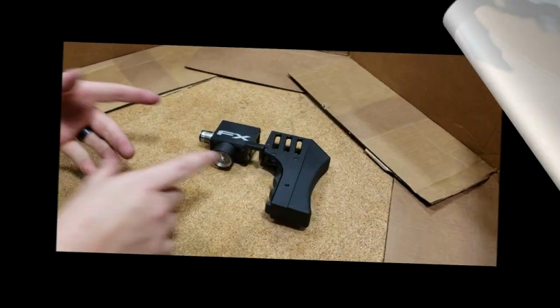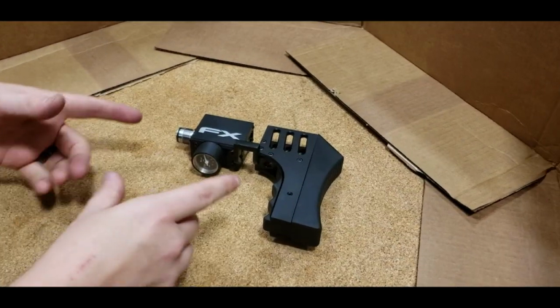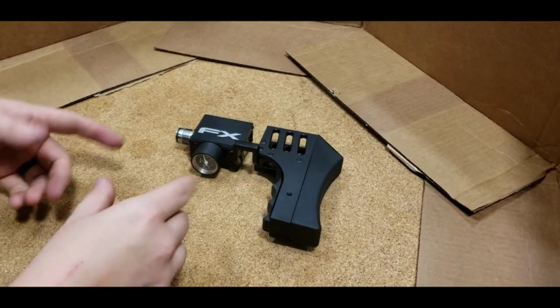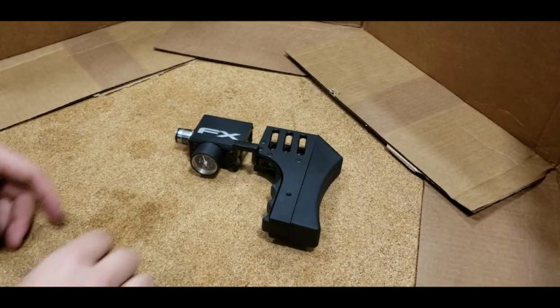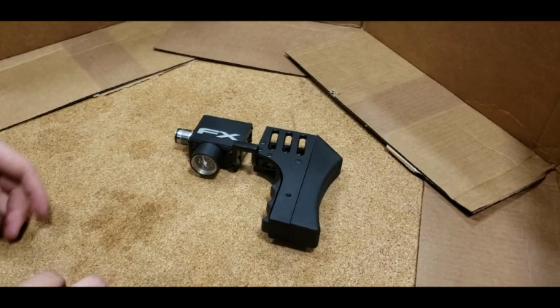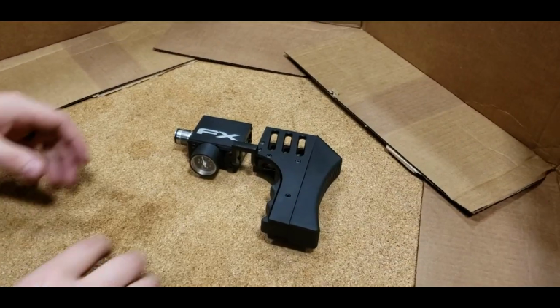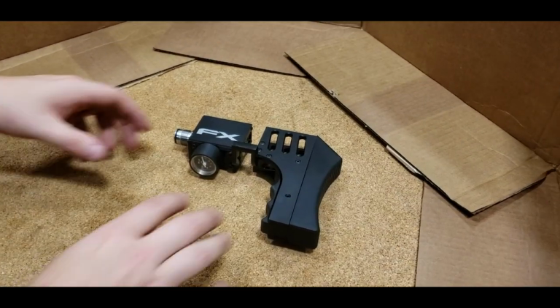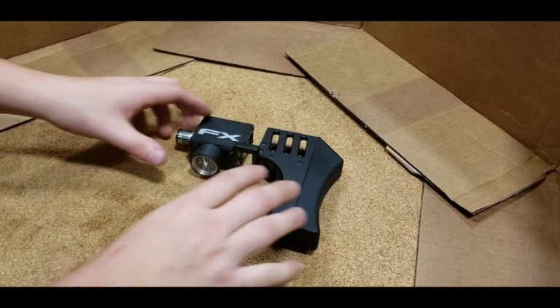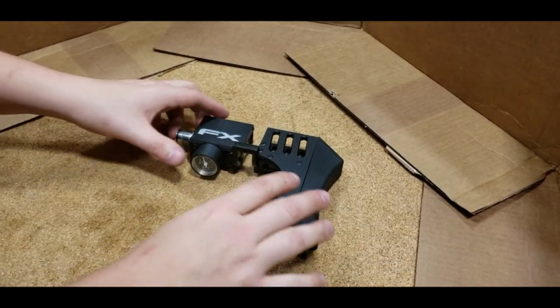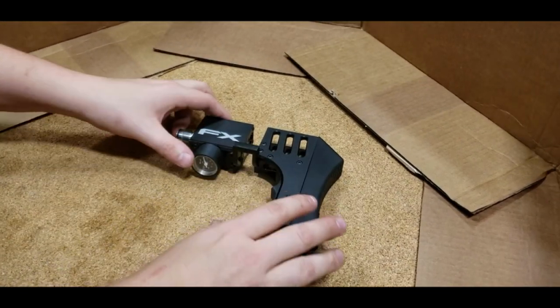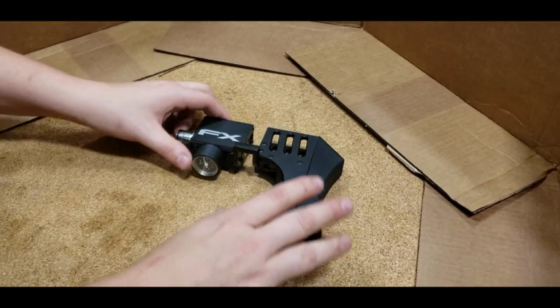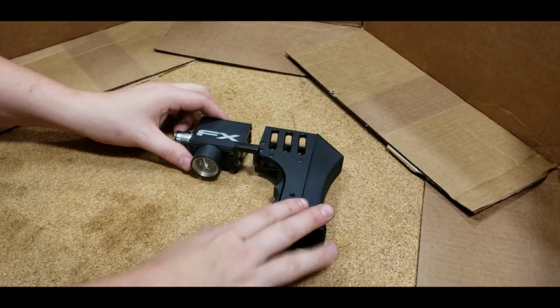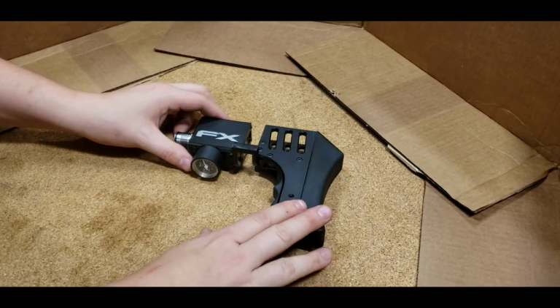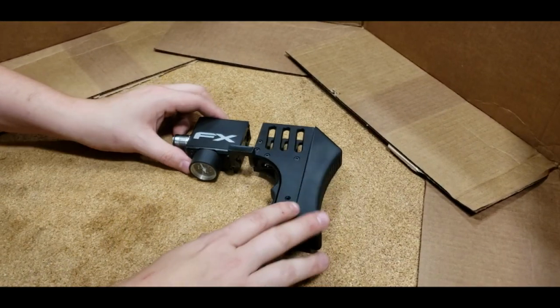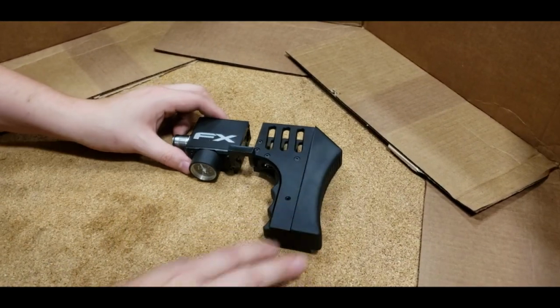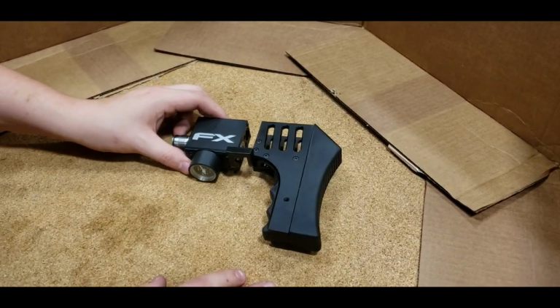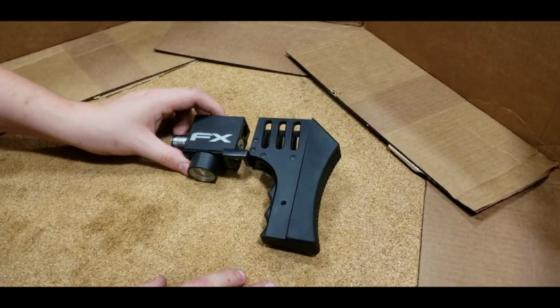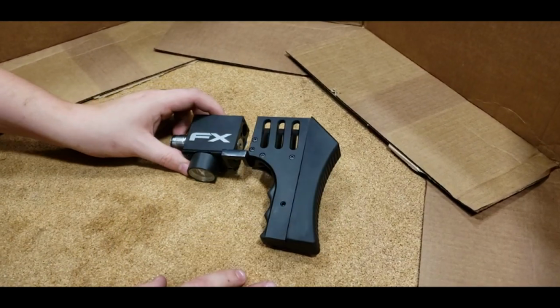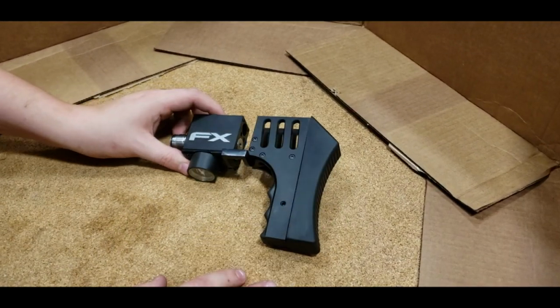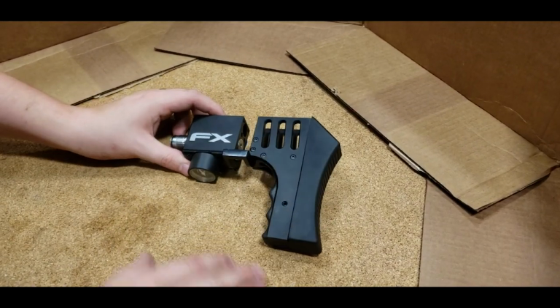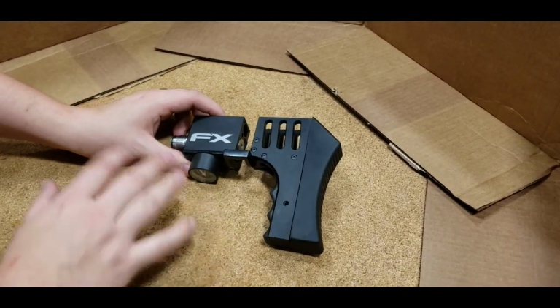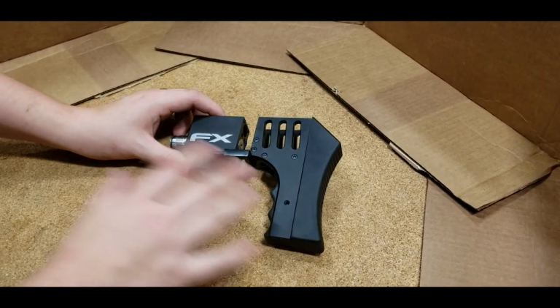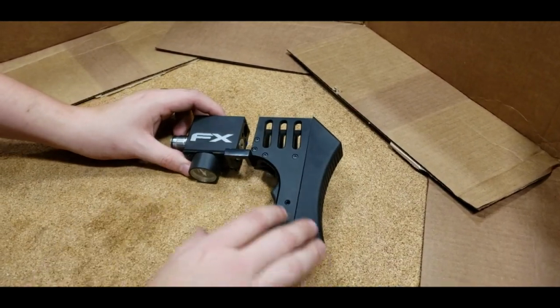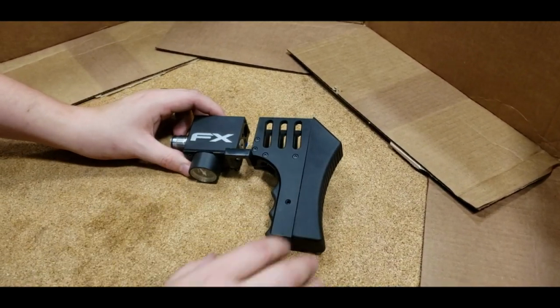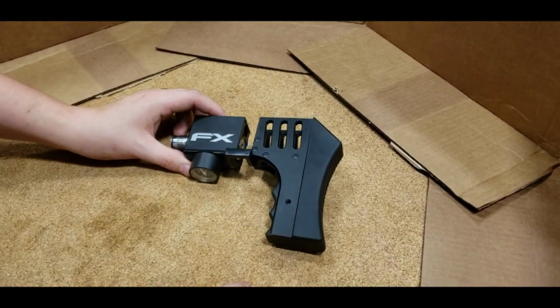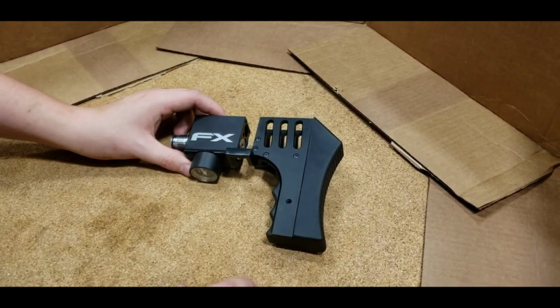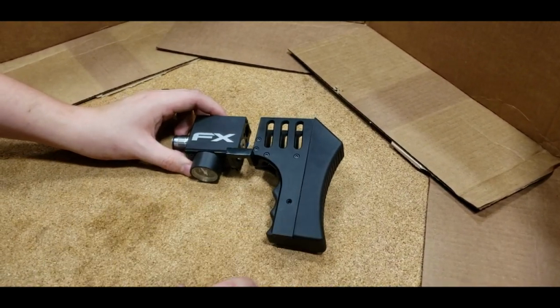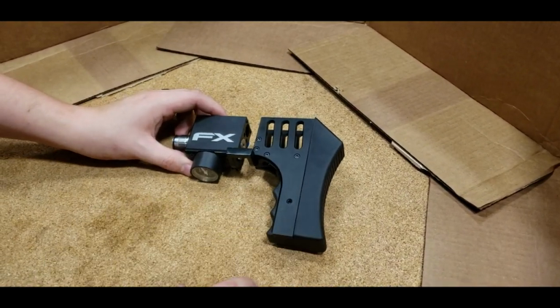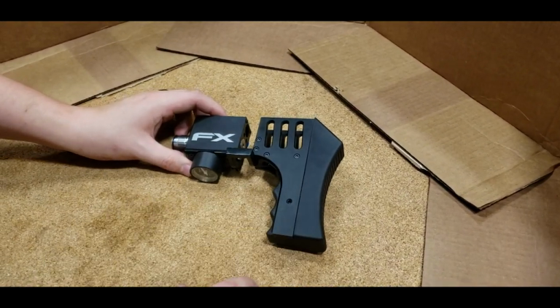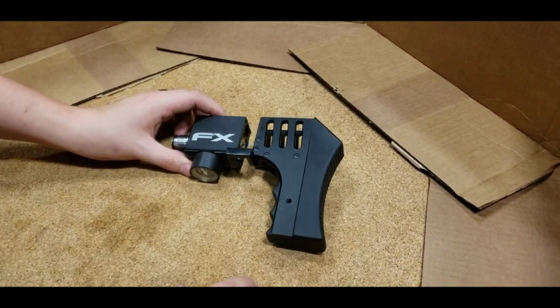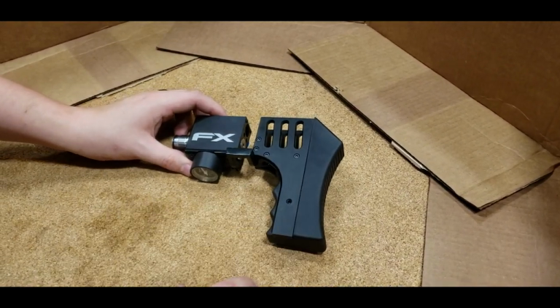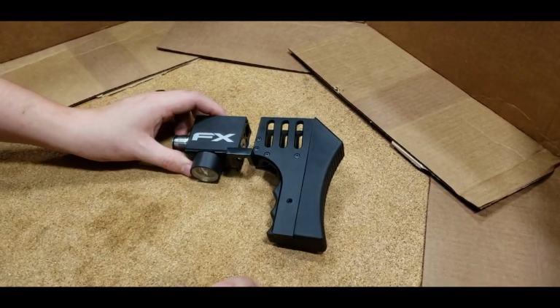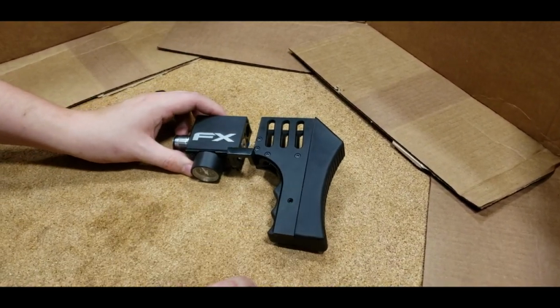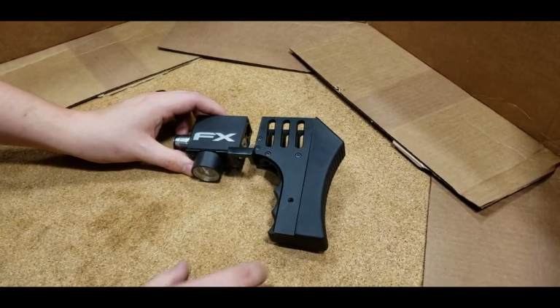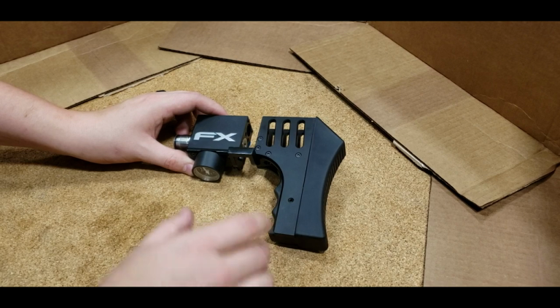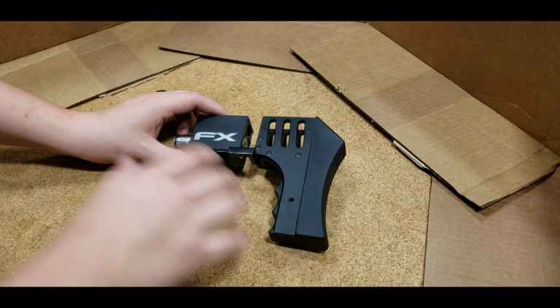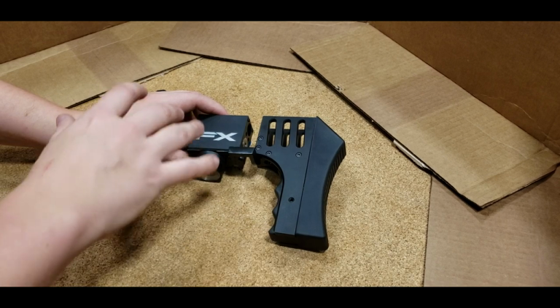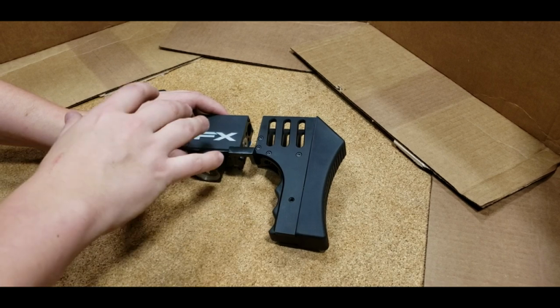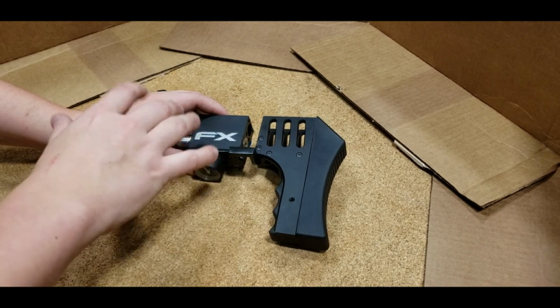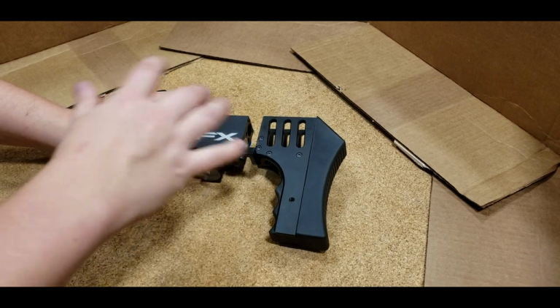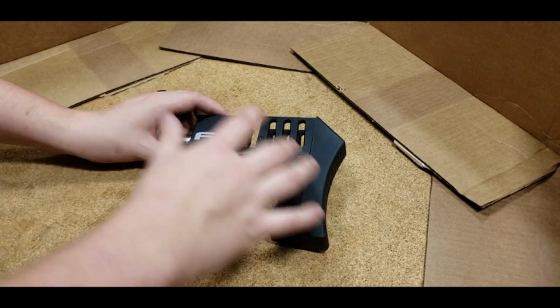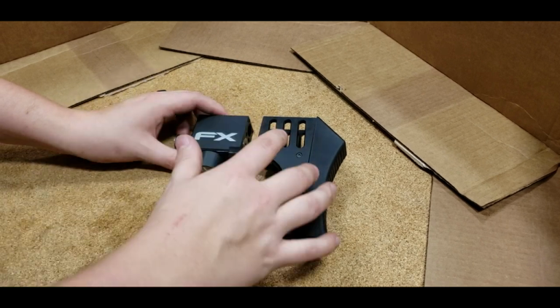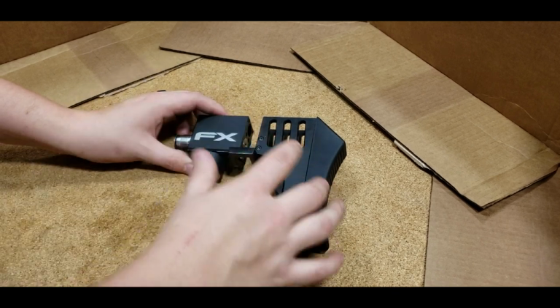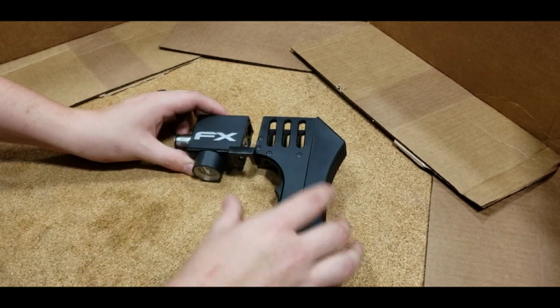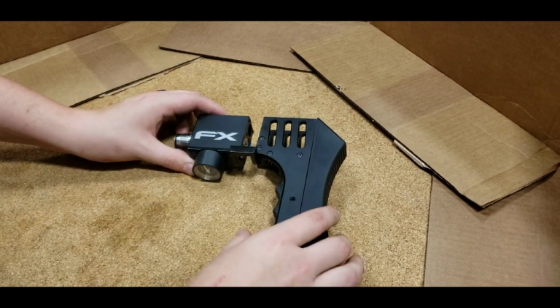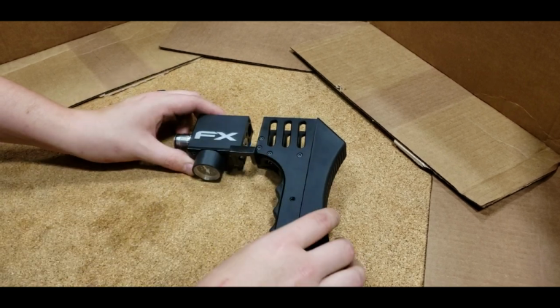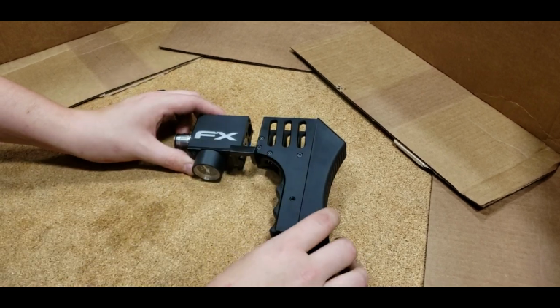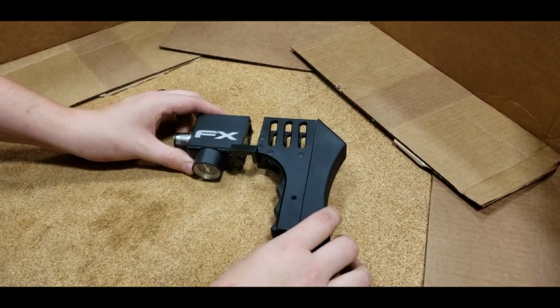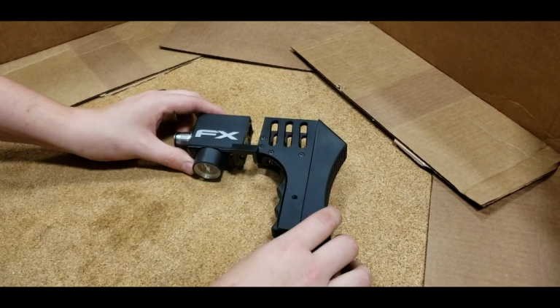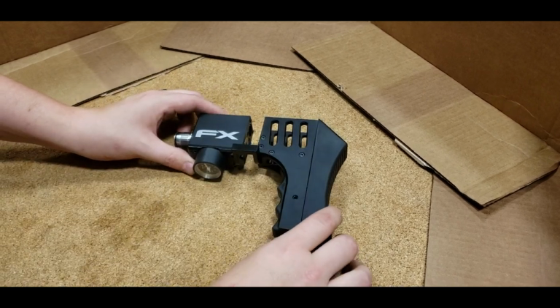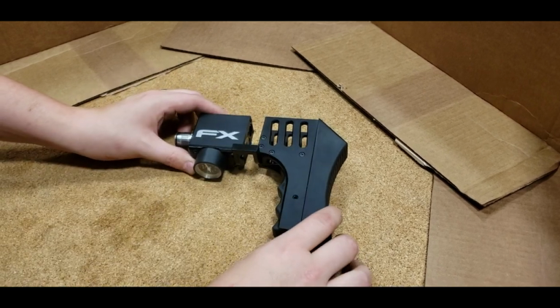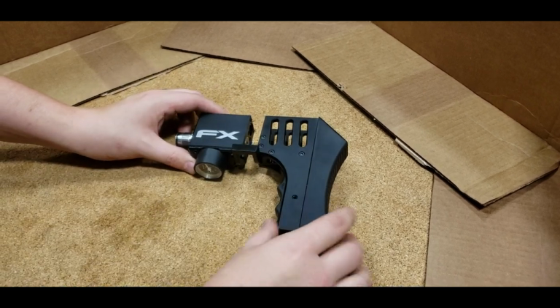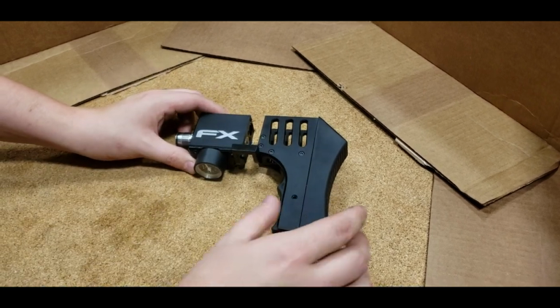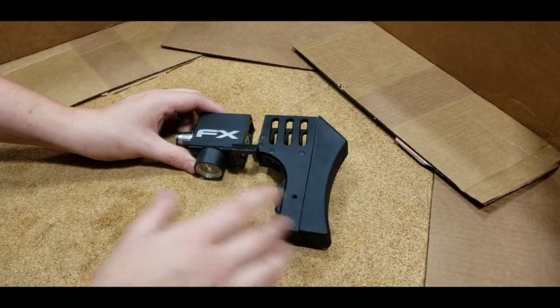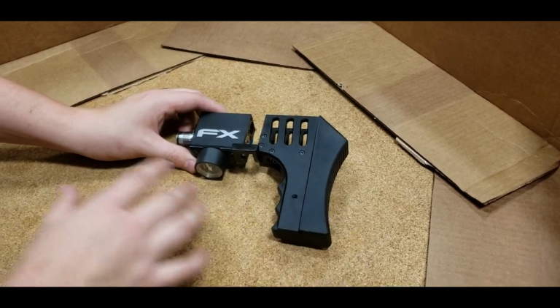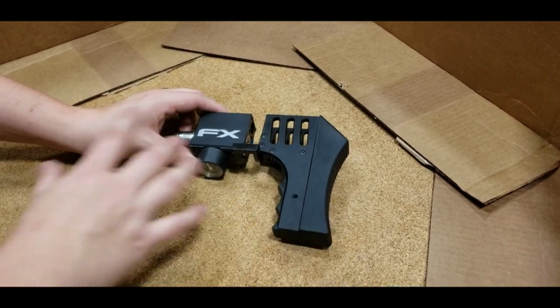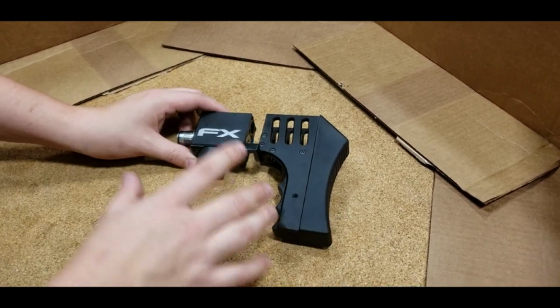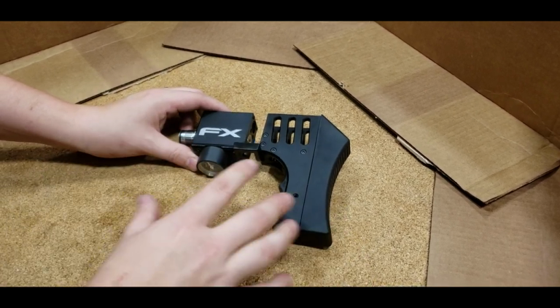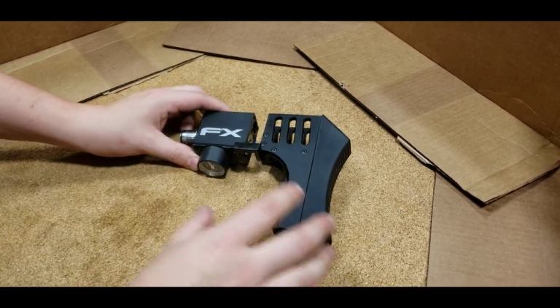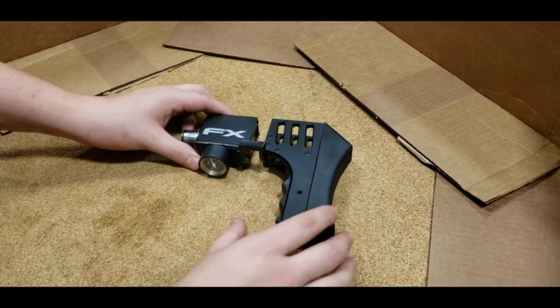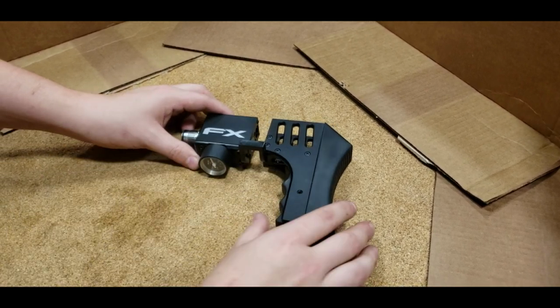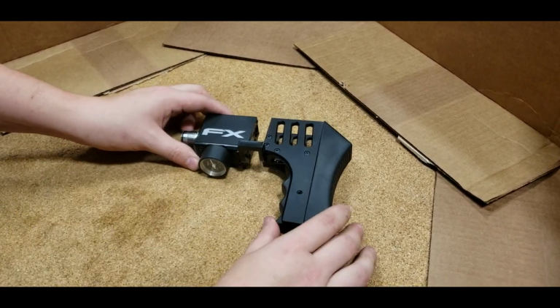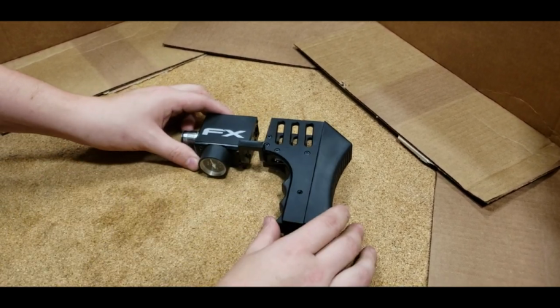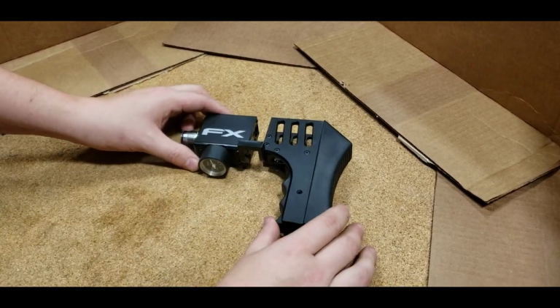Now we have the rear part completely disassembled off the gun. We can completely disassemble this and I can show you the internals.